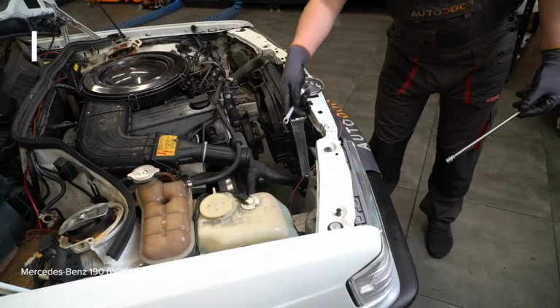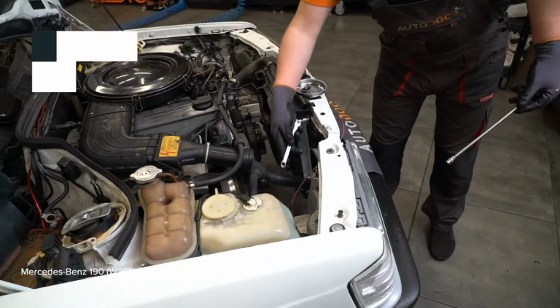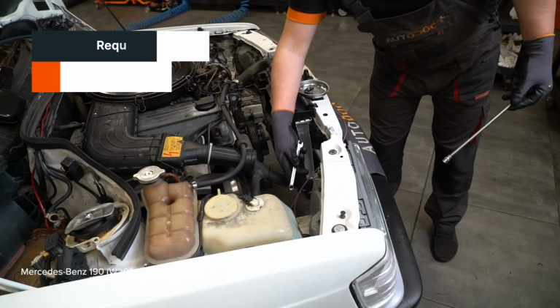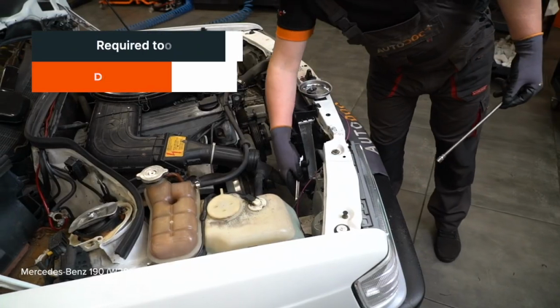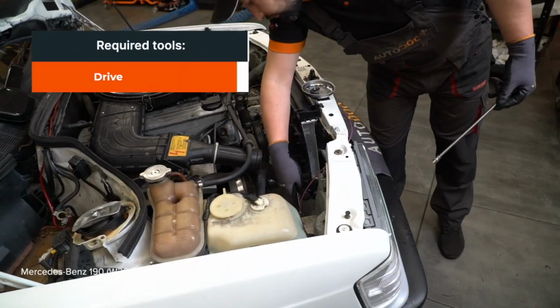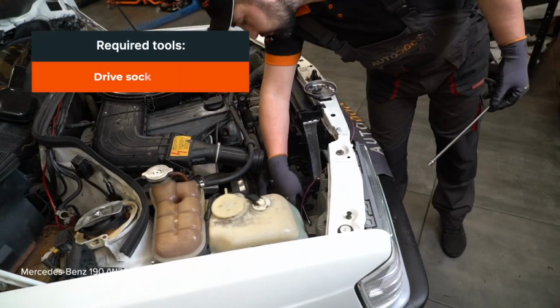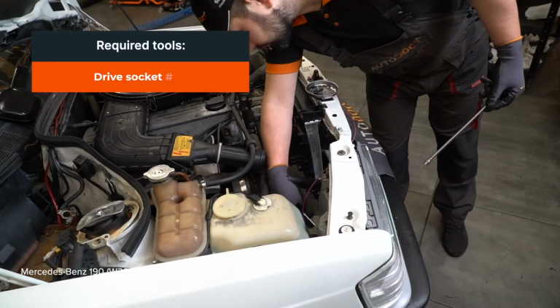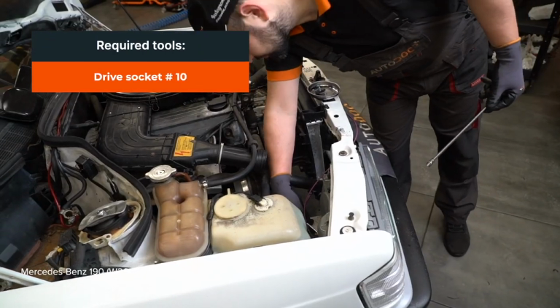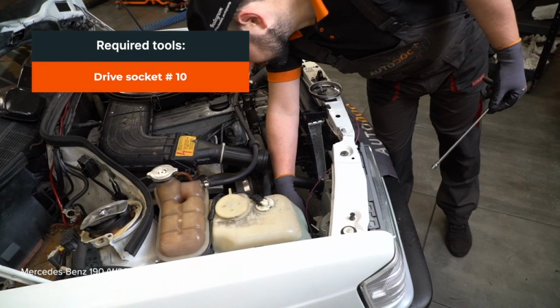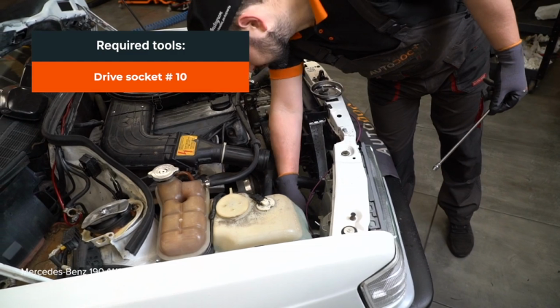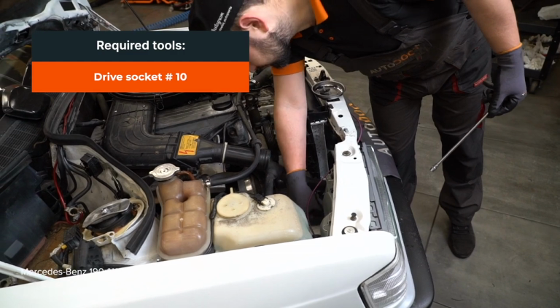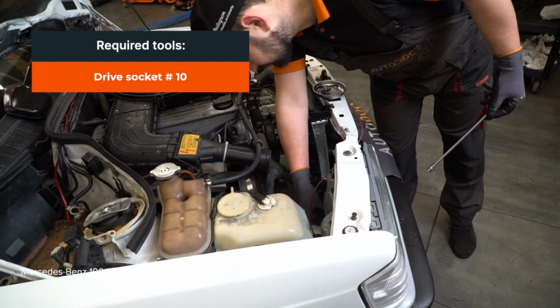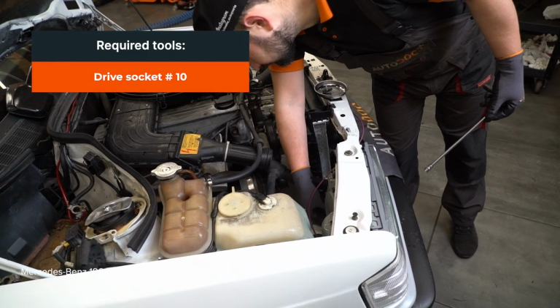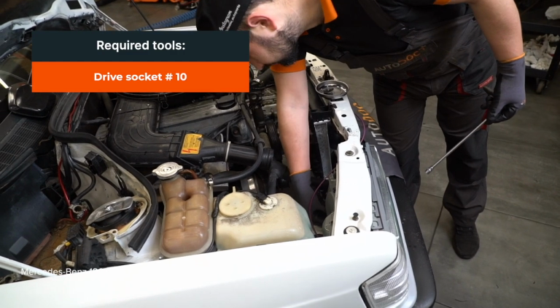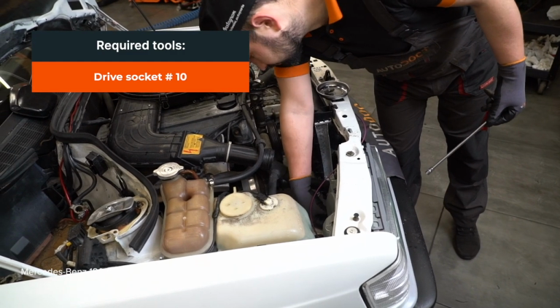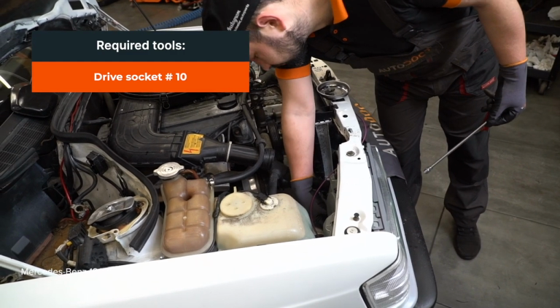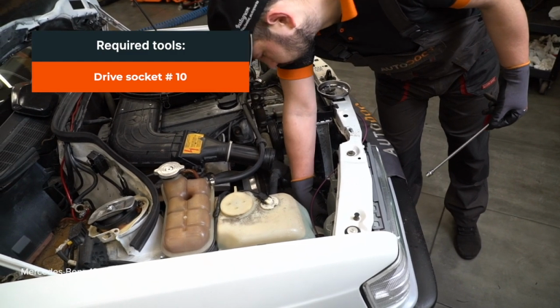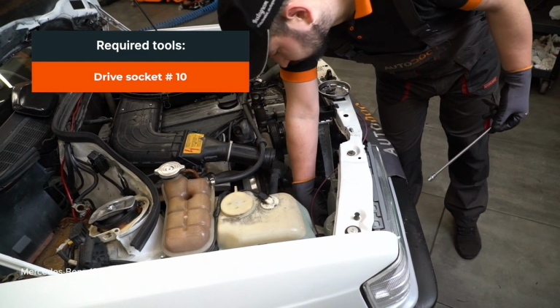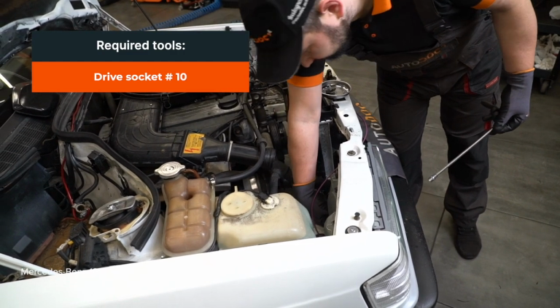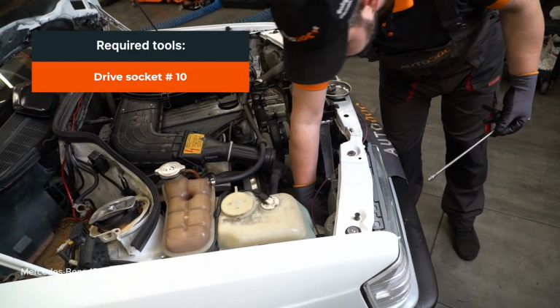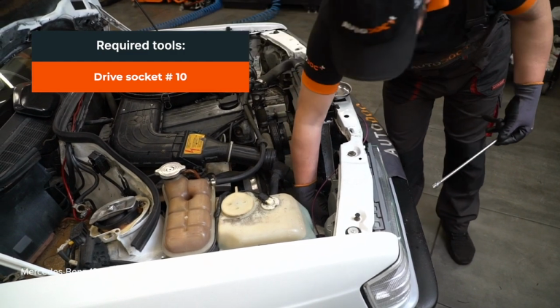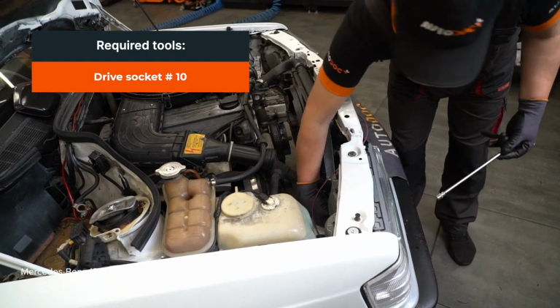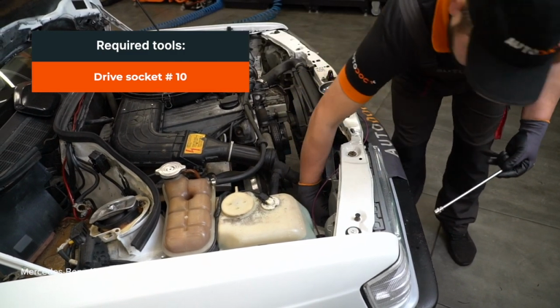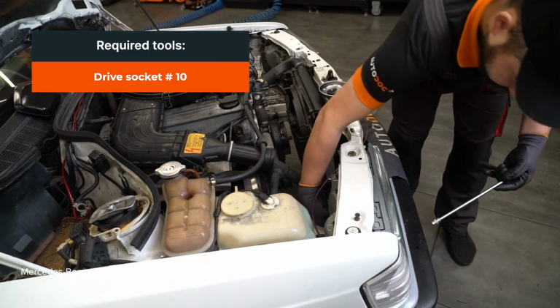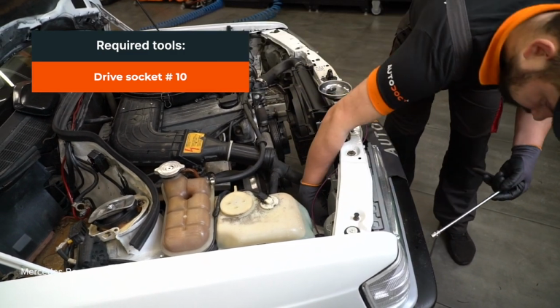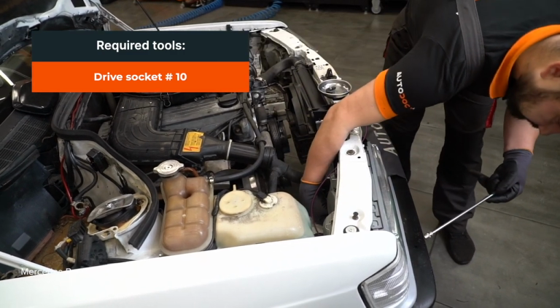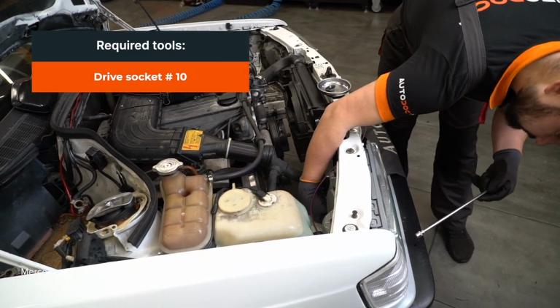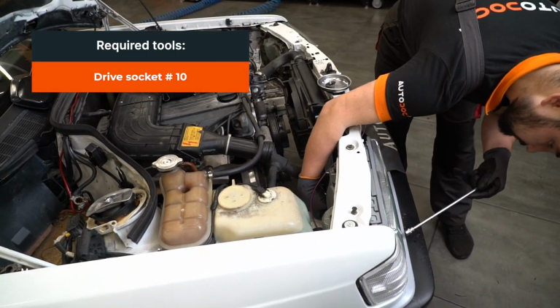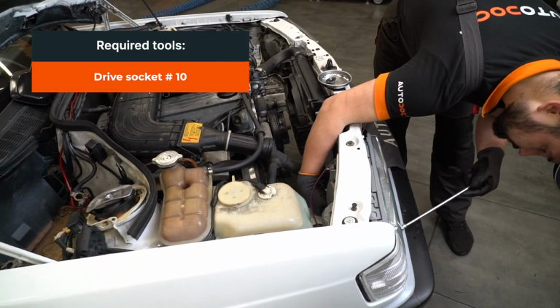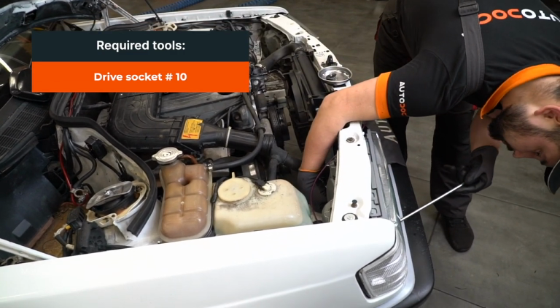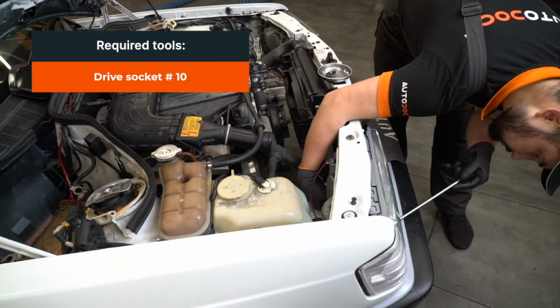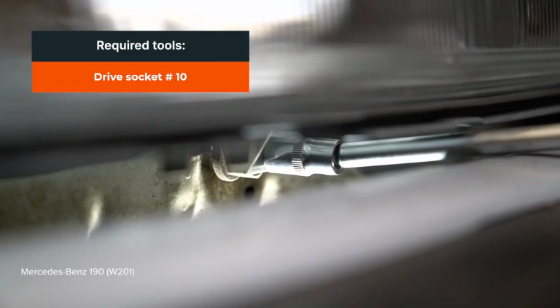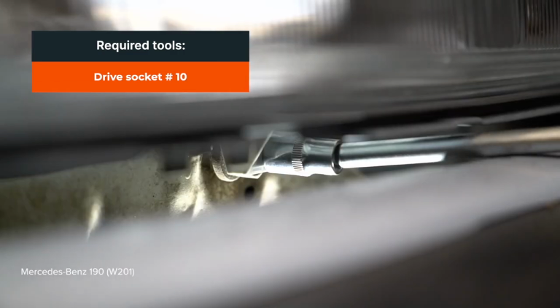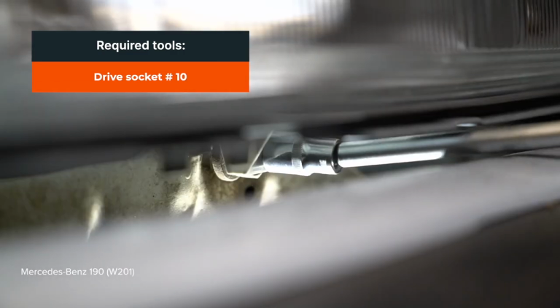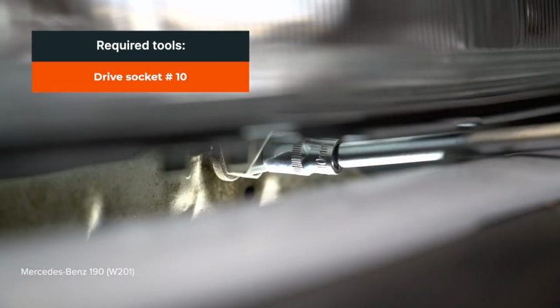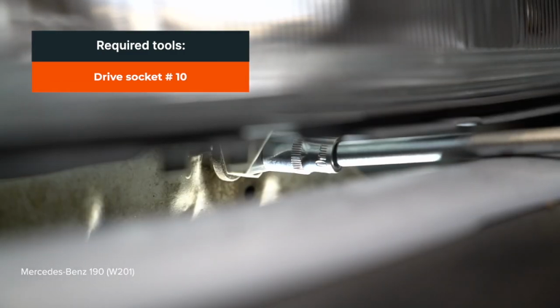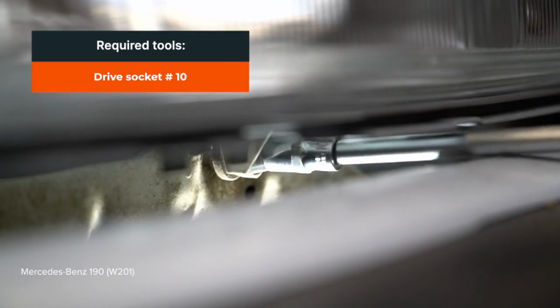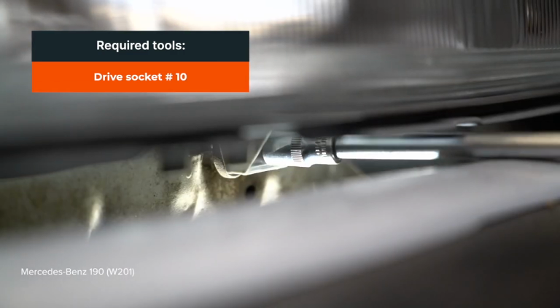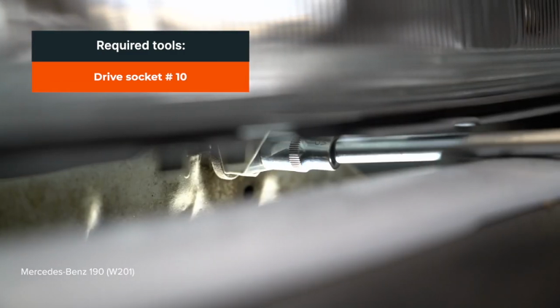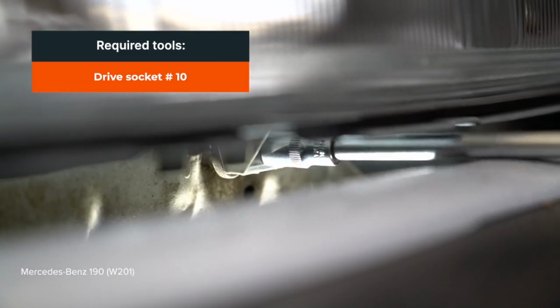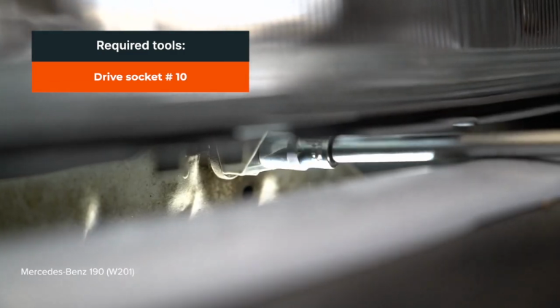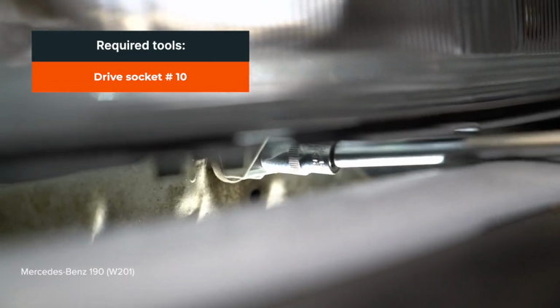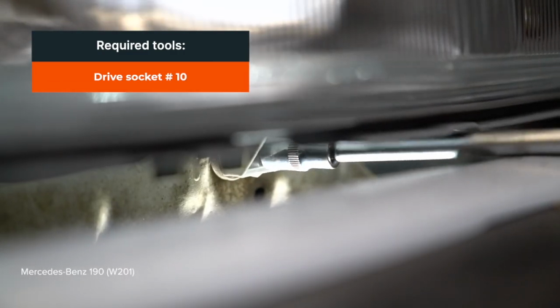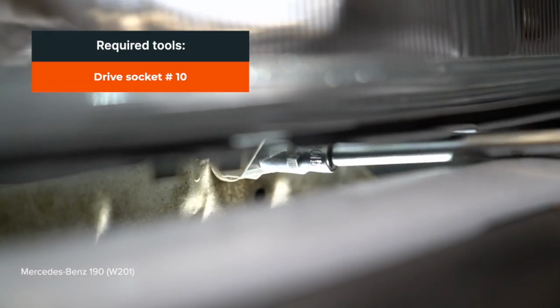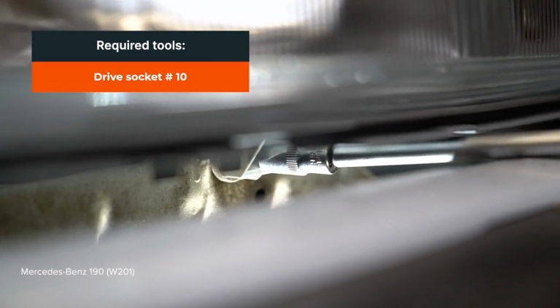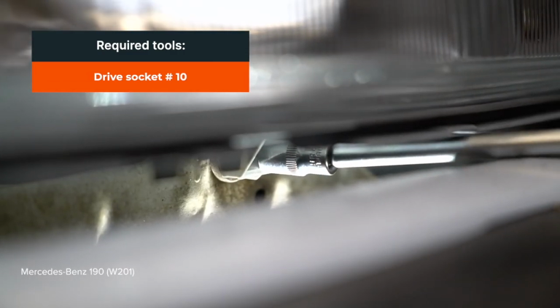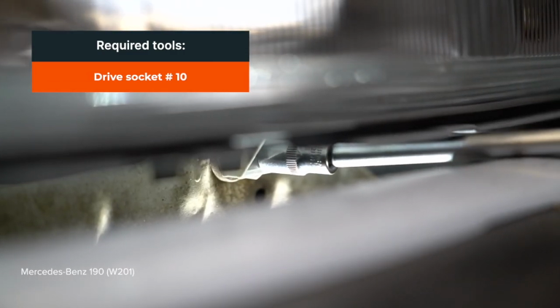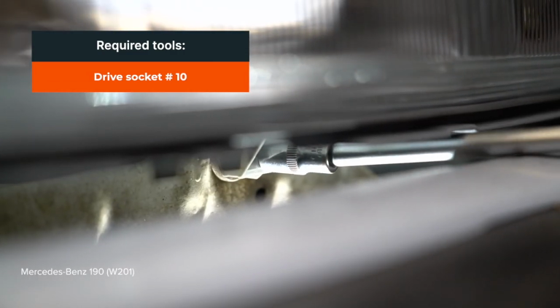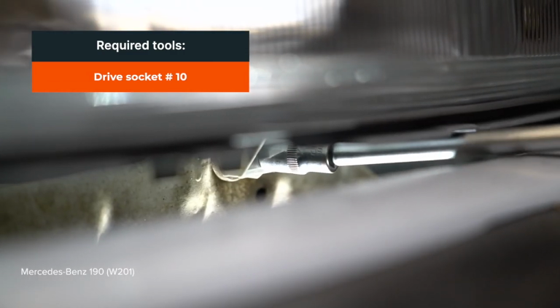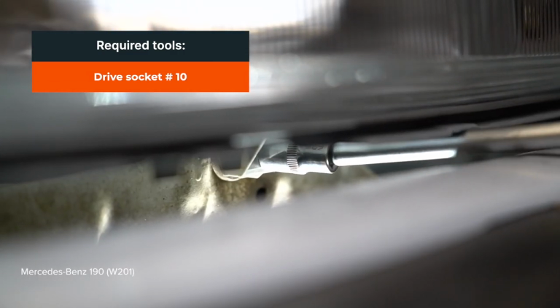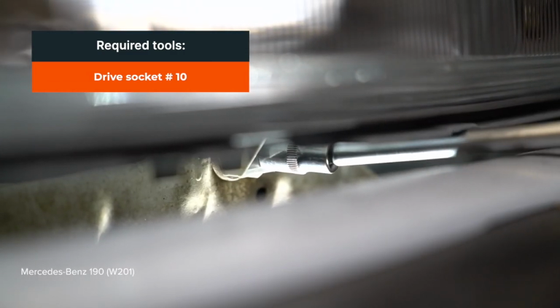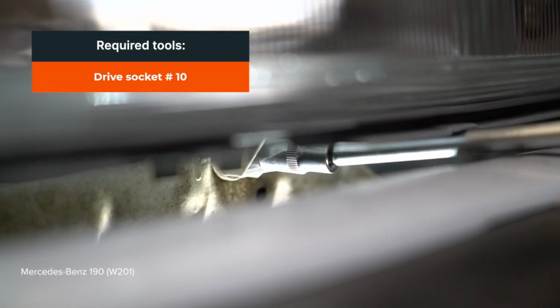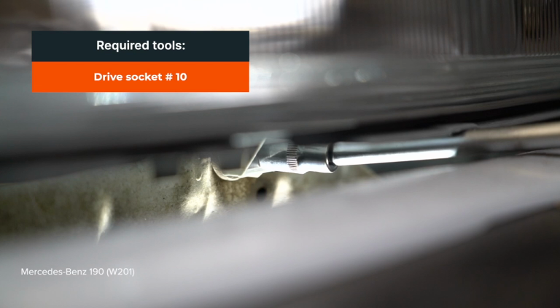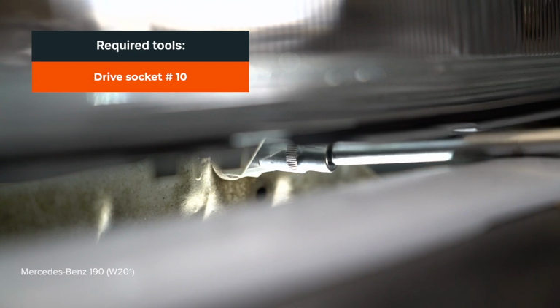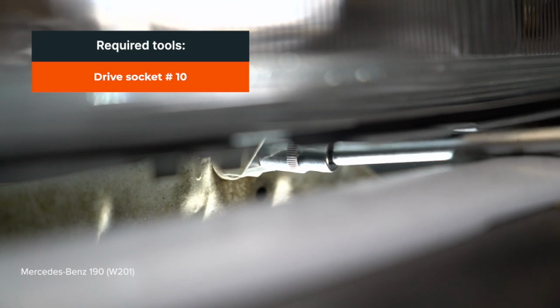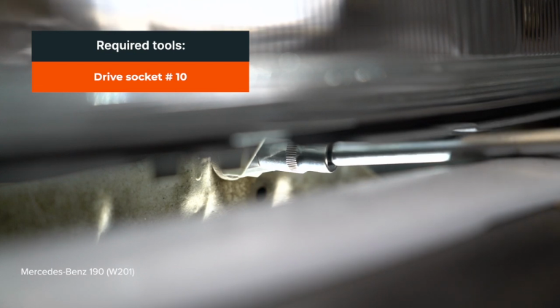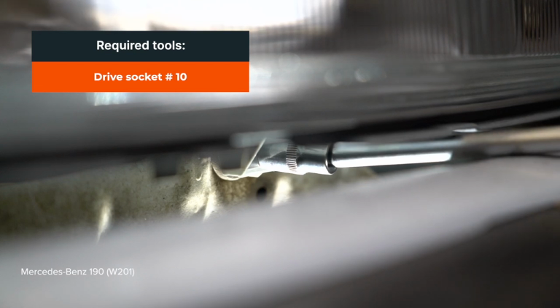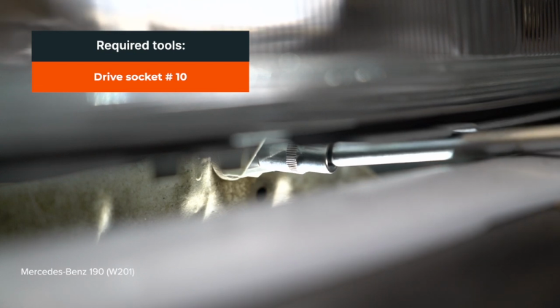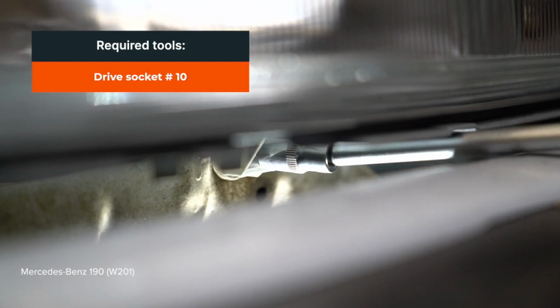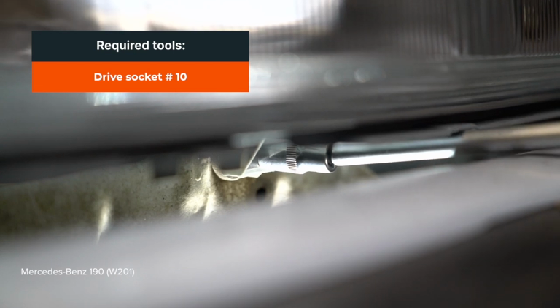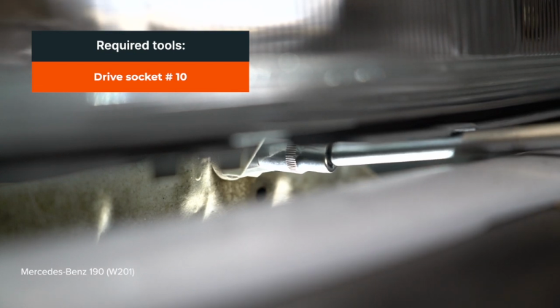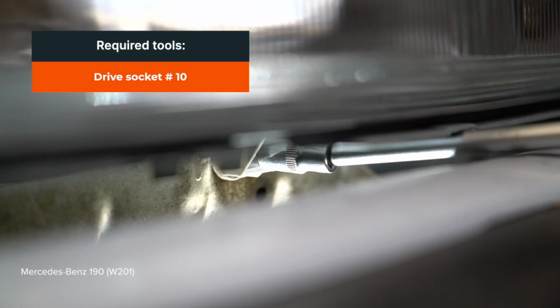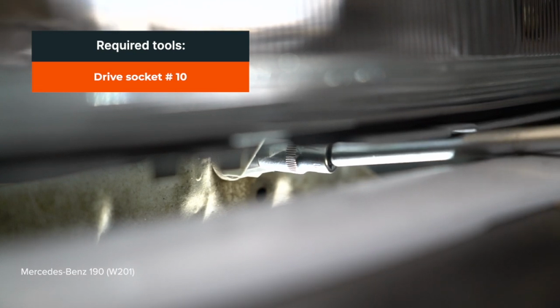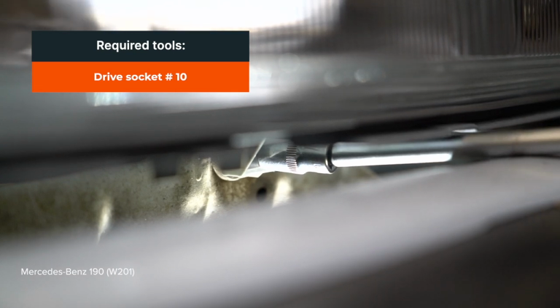1. Tisztítsa meg a lengéscsillapítót. 2. Csavarja ki a lengéscsillapítót. 3. Tisztítsa meg a lengéscsillapítót.